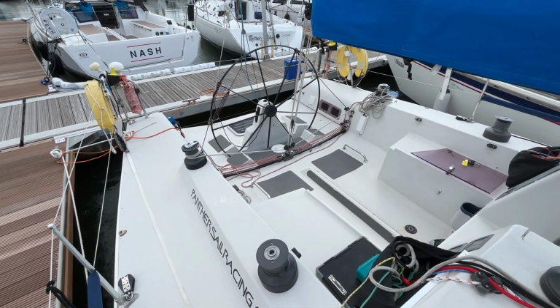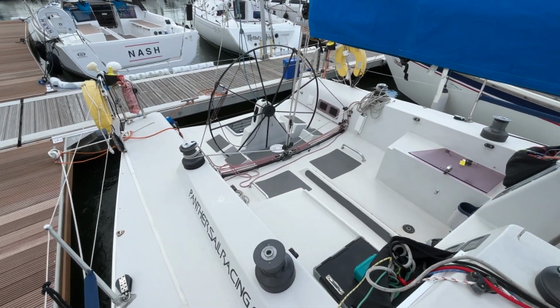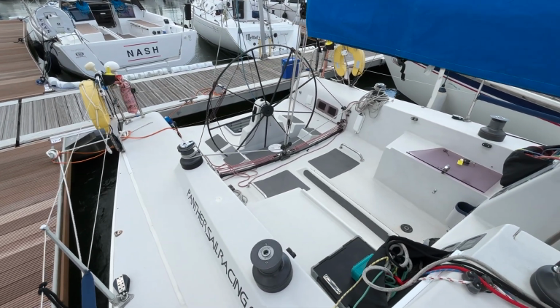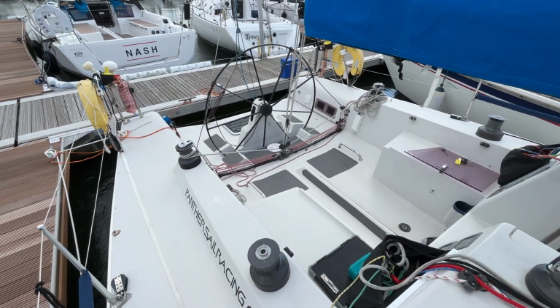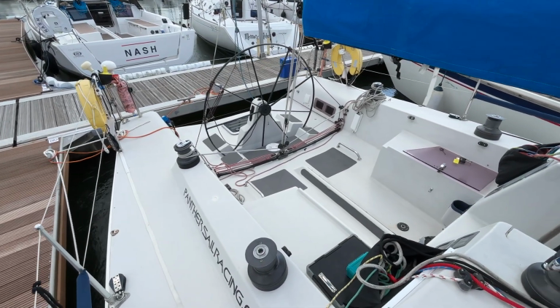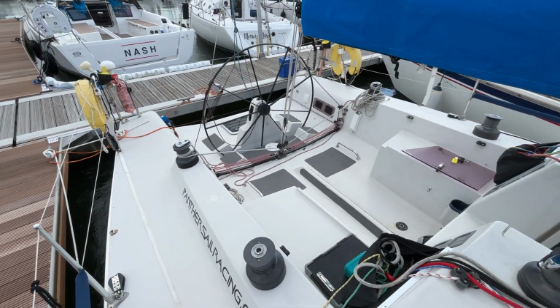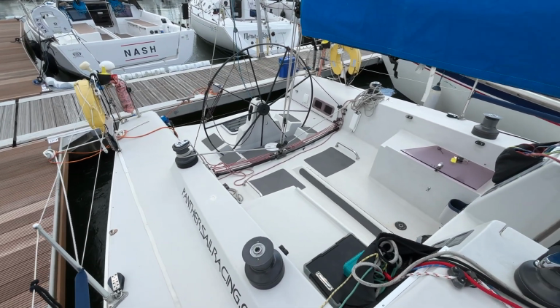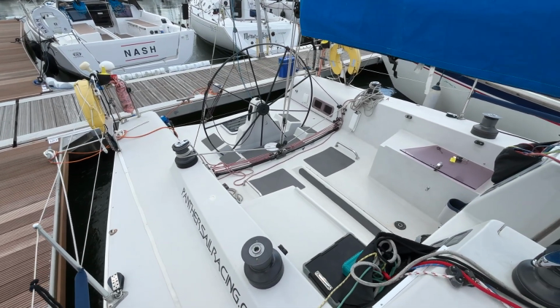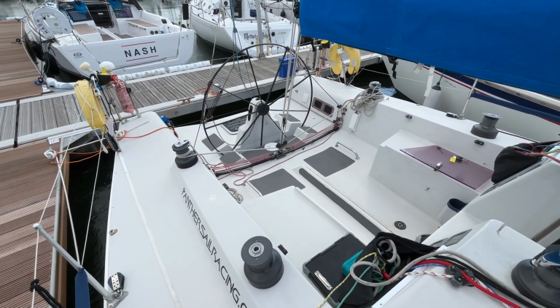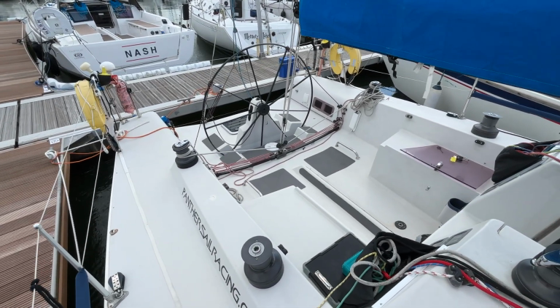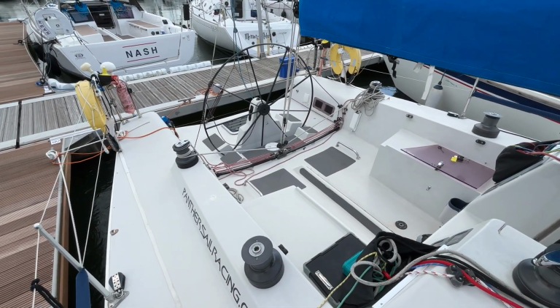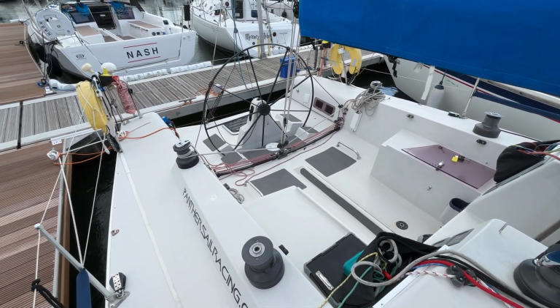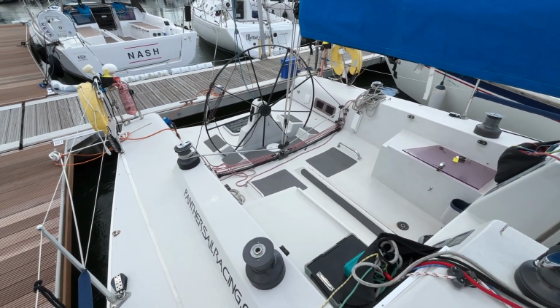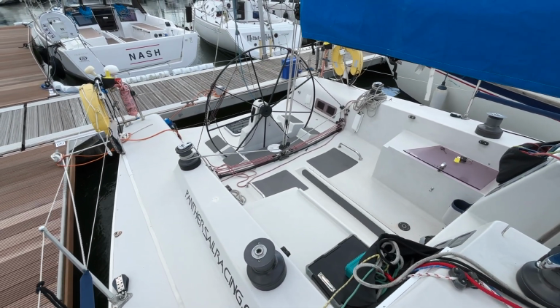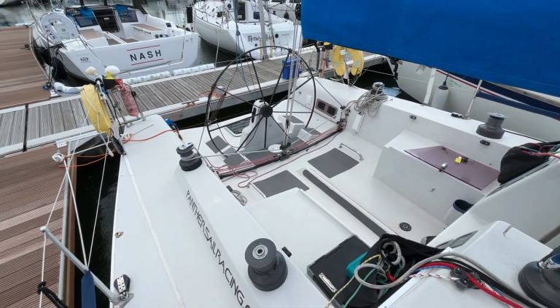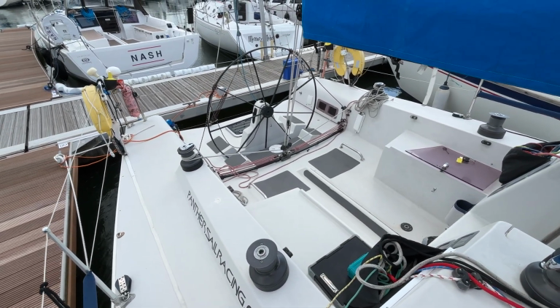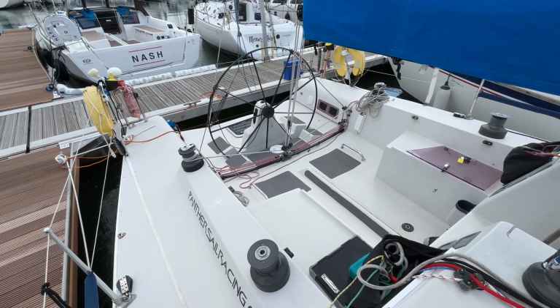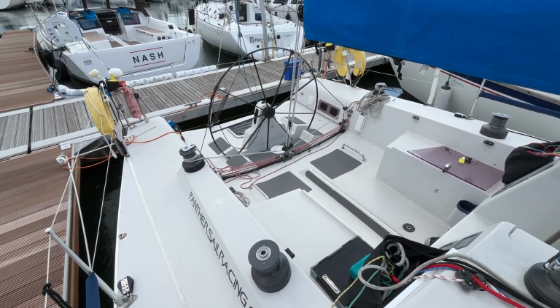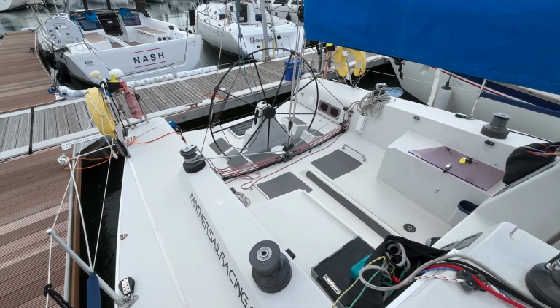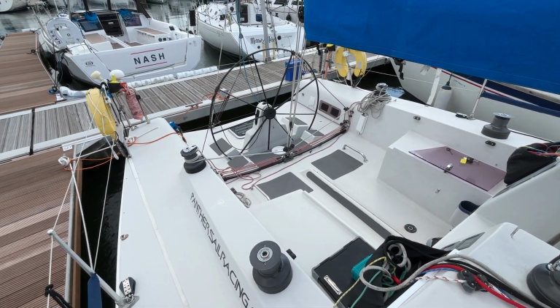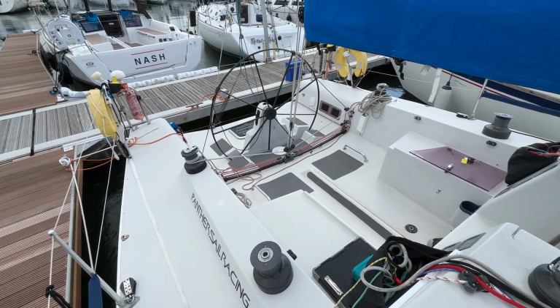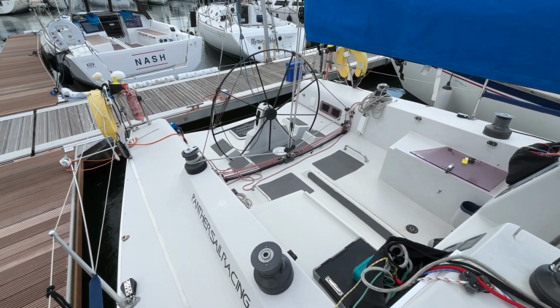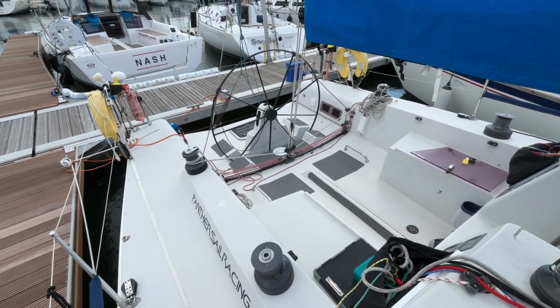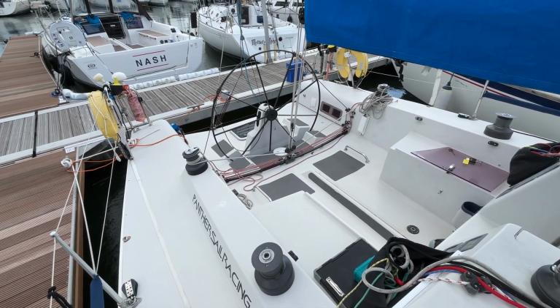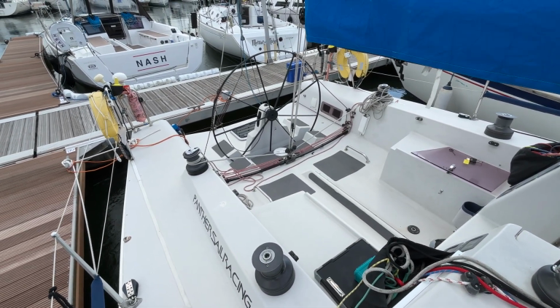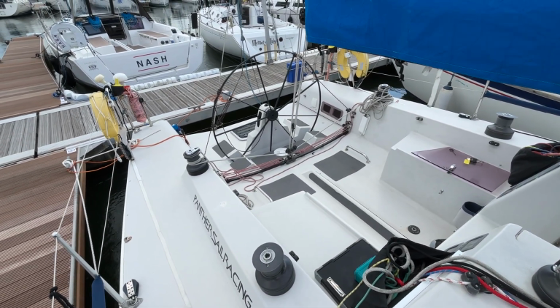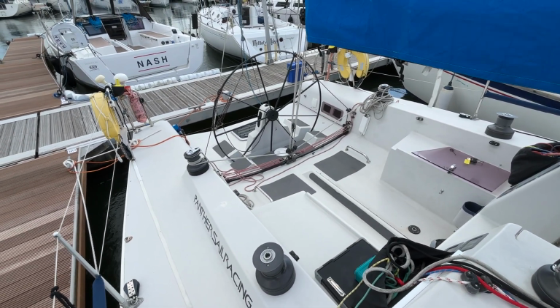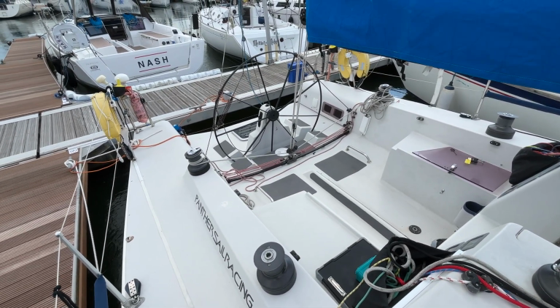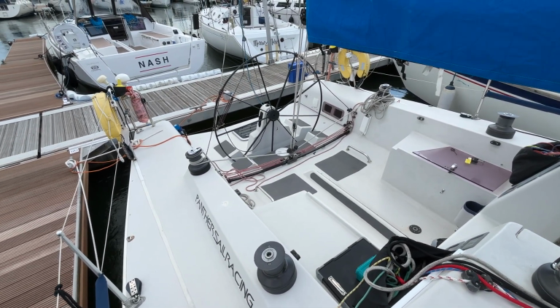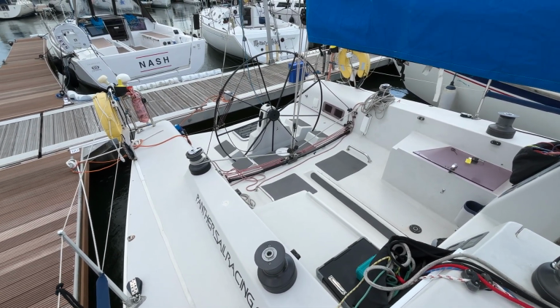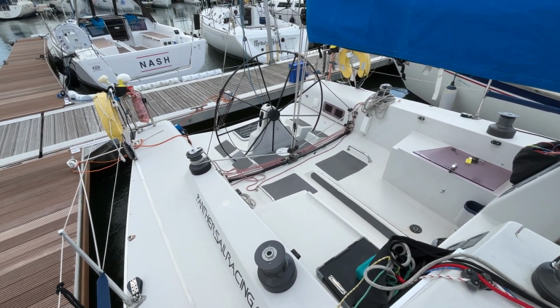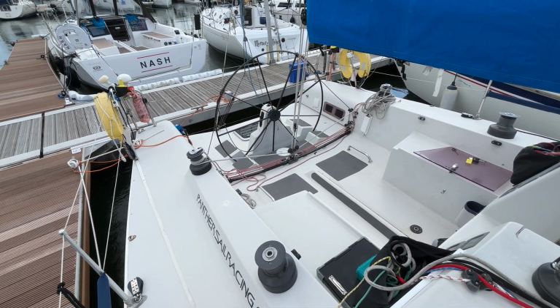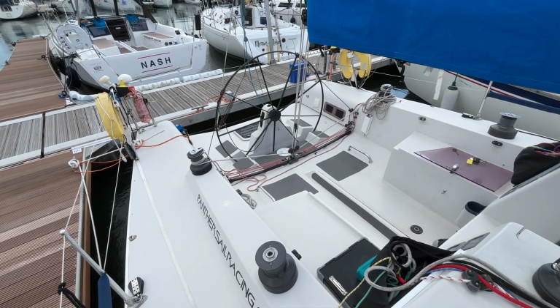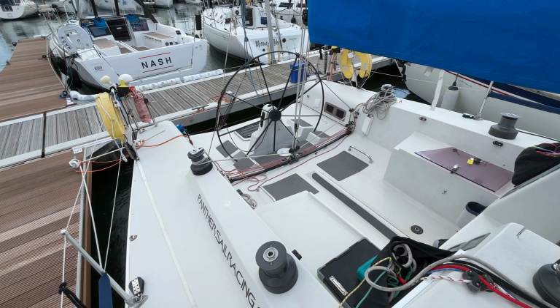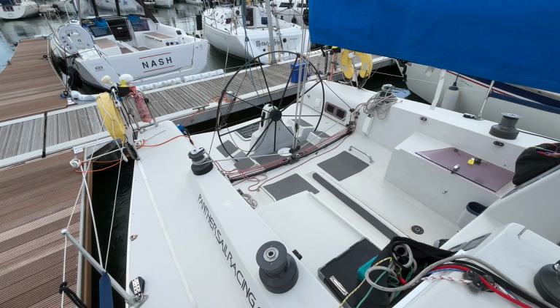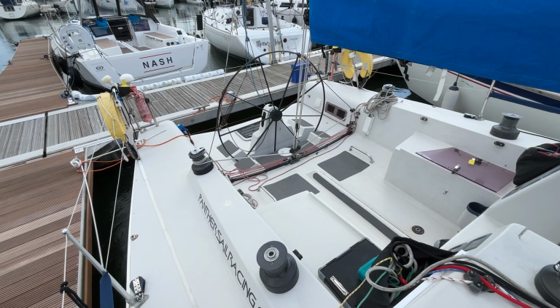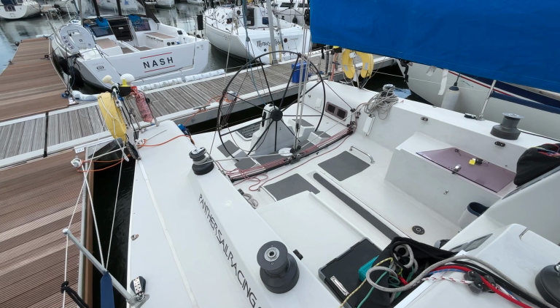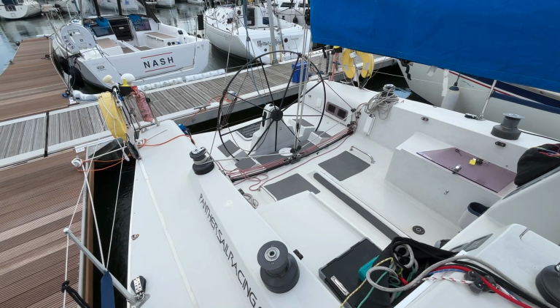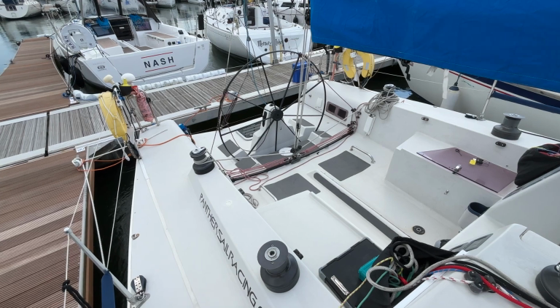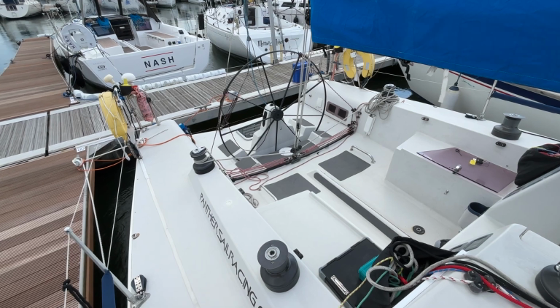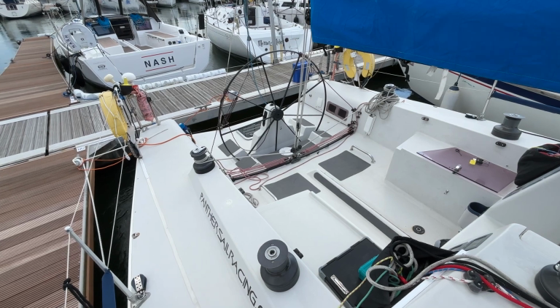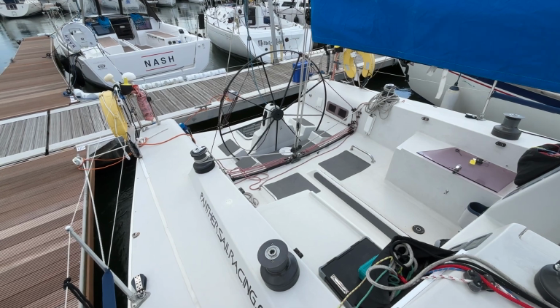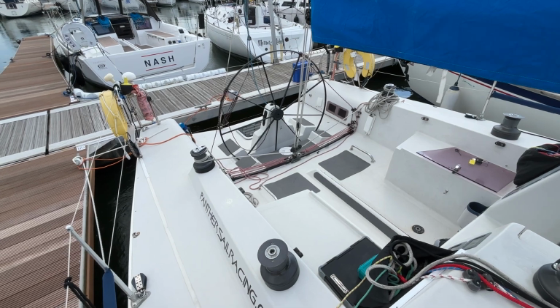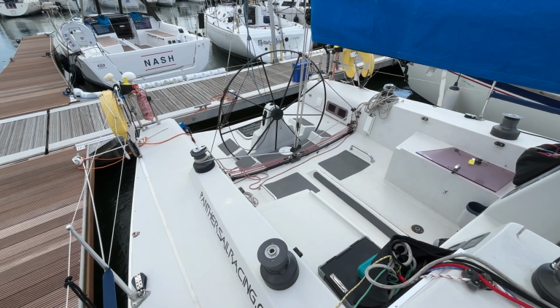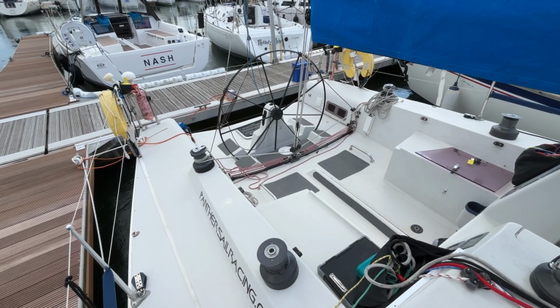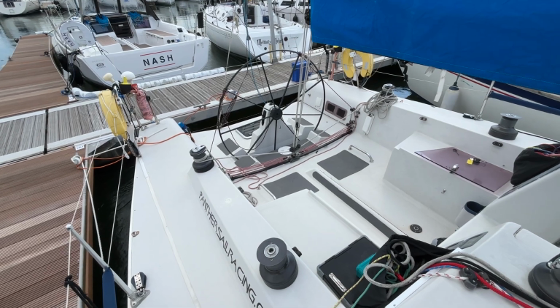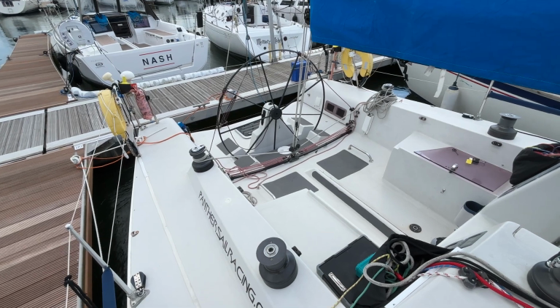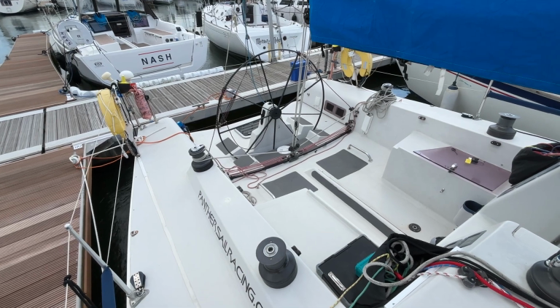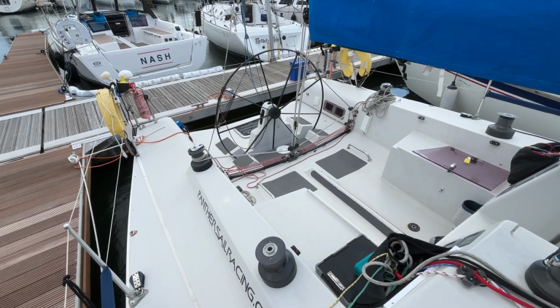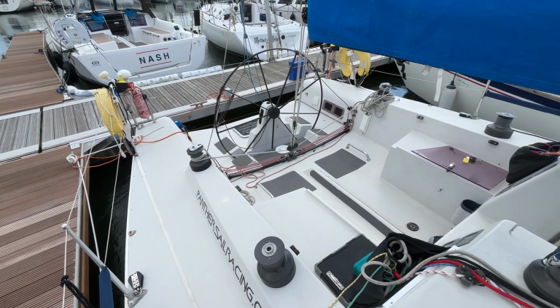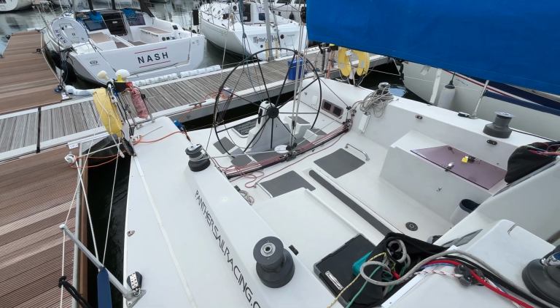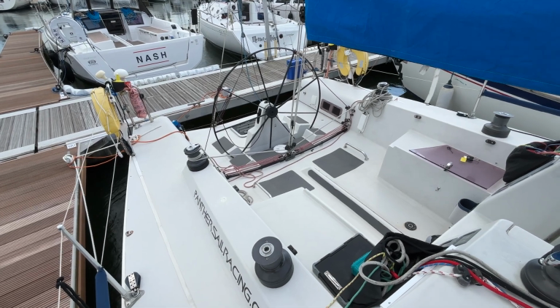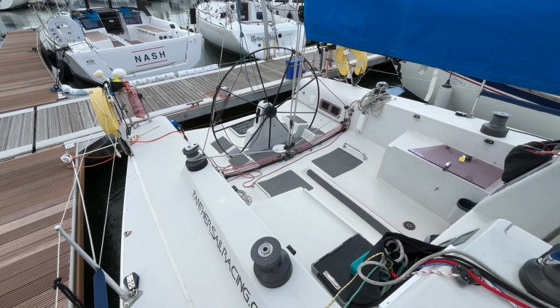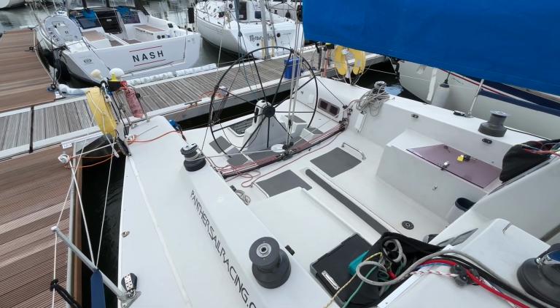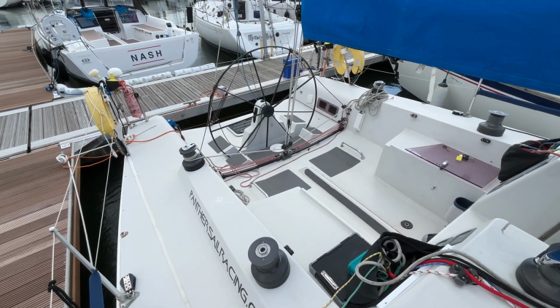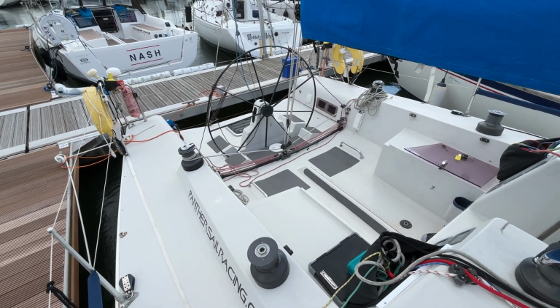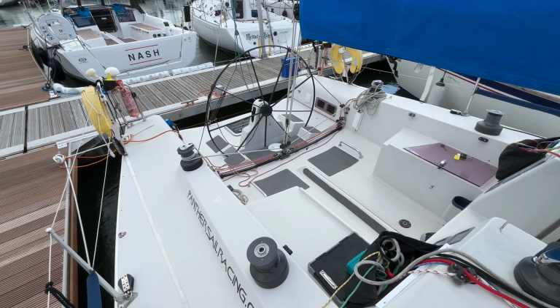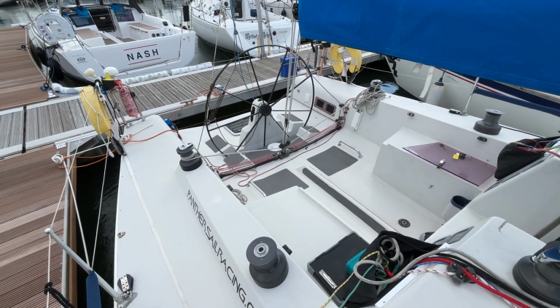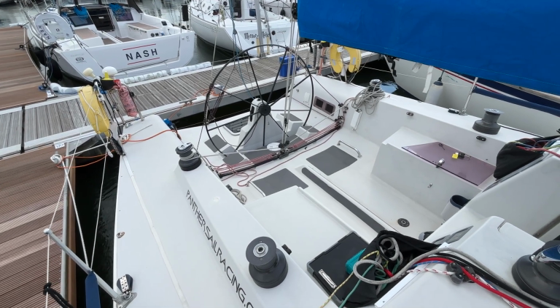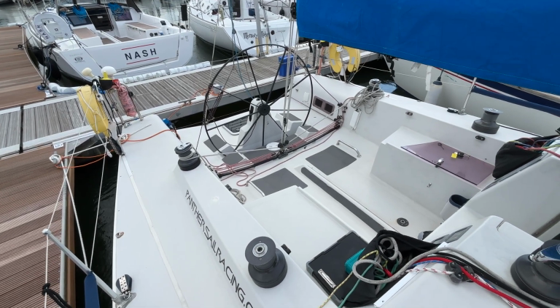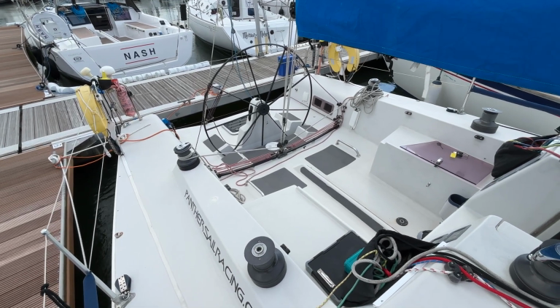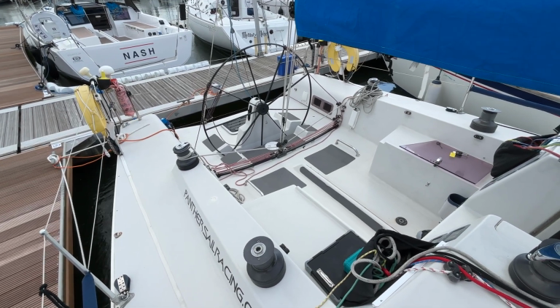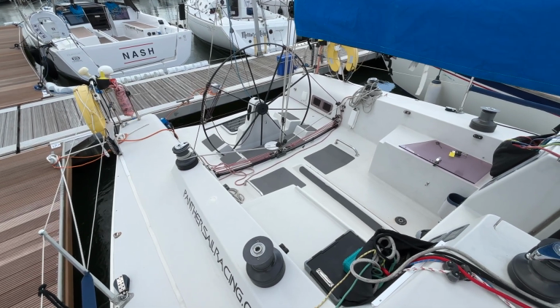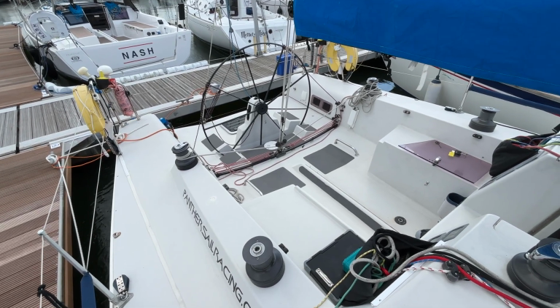That's the Reflex 38 we've got for sale with Boatshield Hamble. There's plenty more photos, videos and 360 degree images on the website.